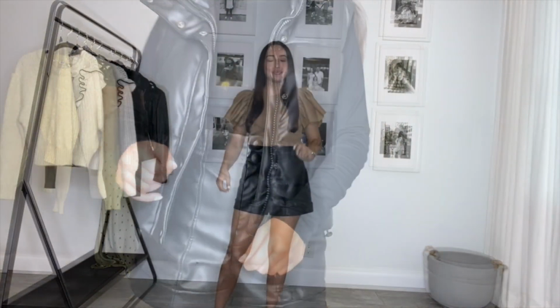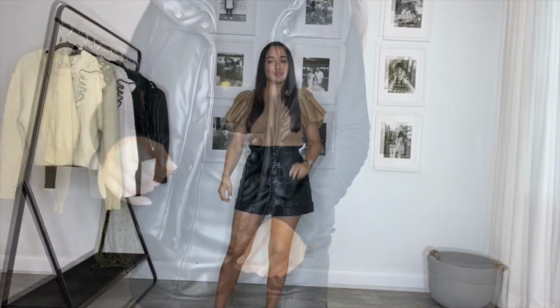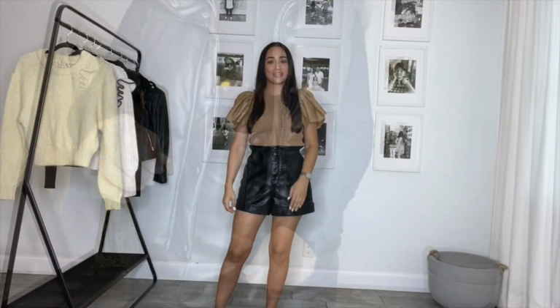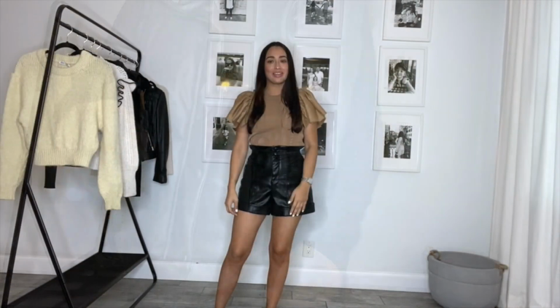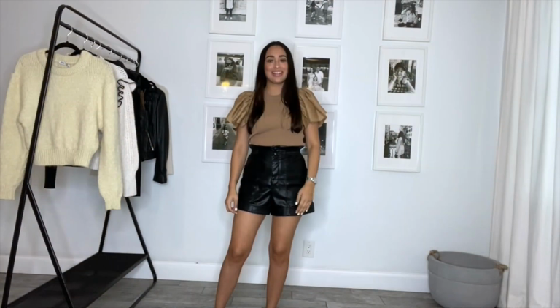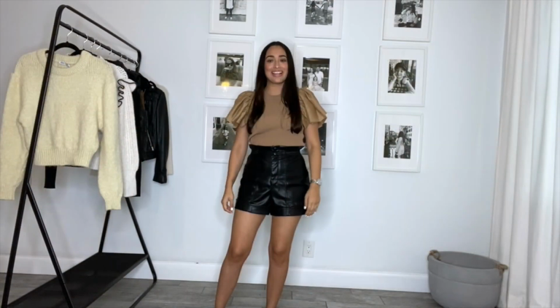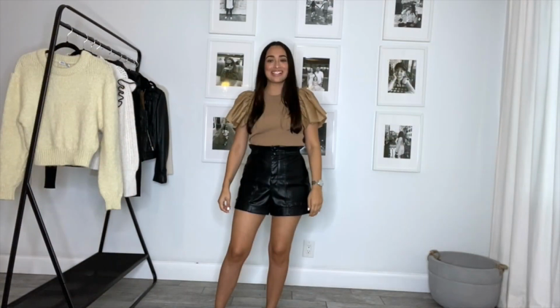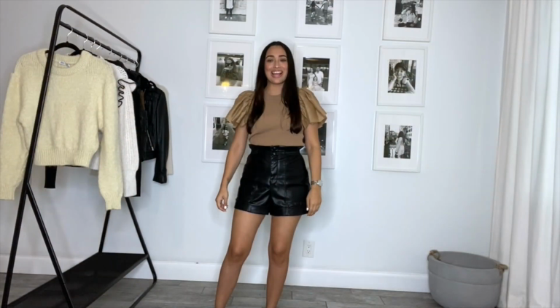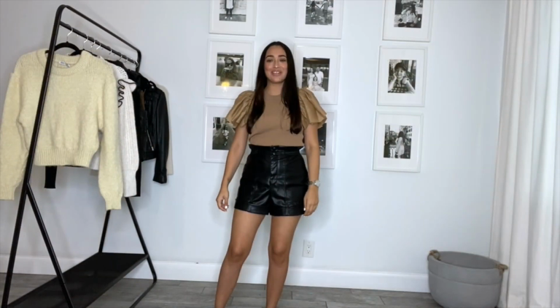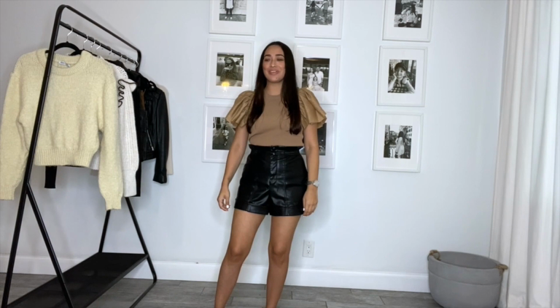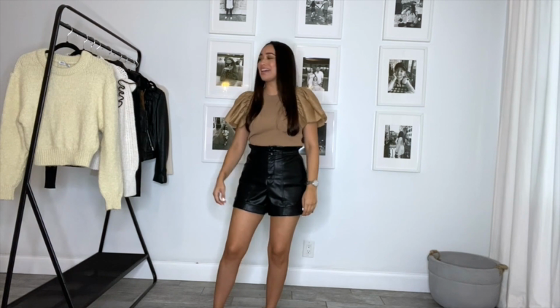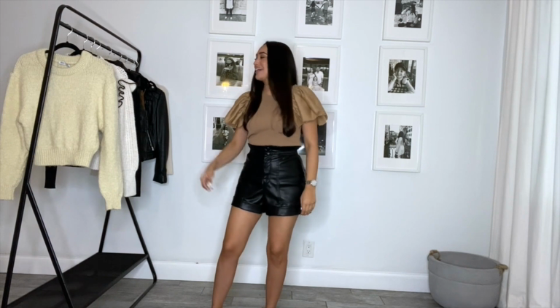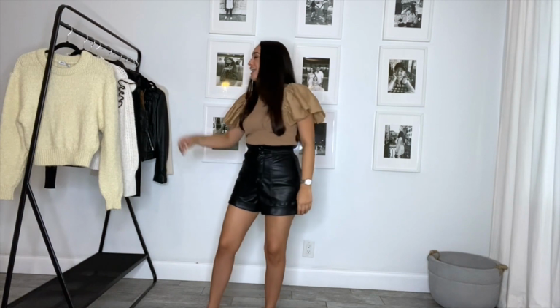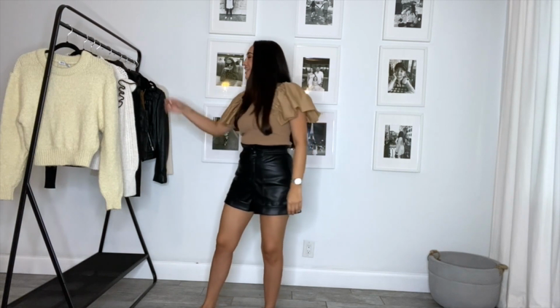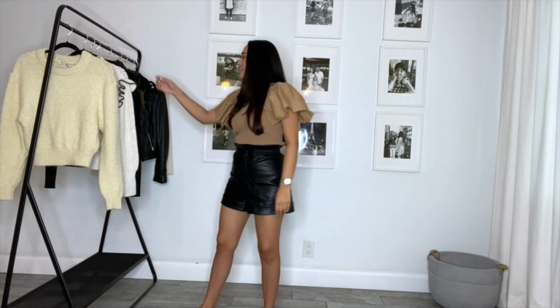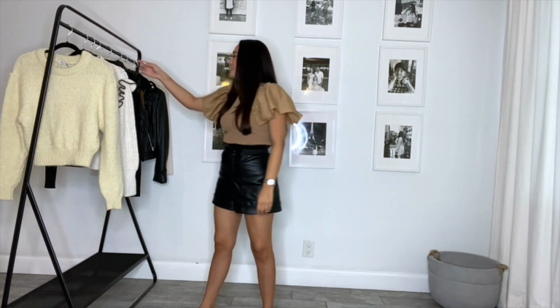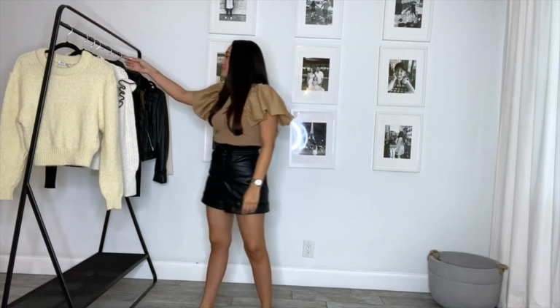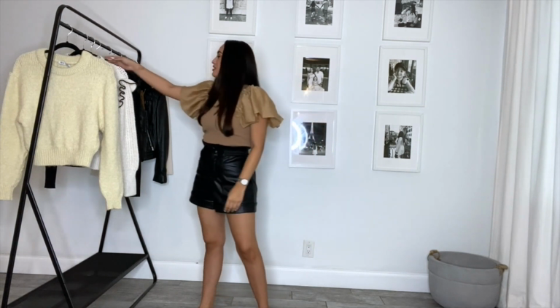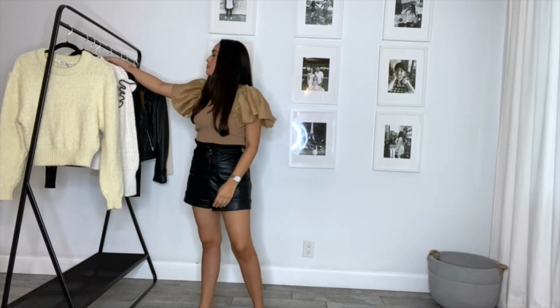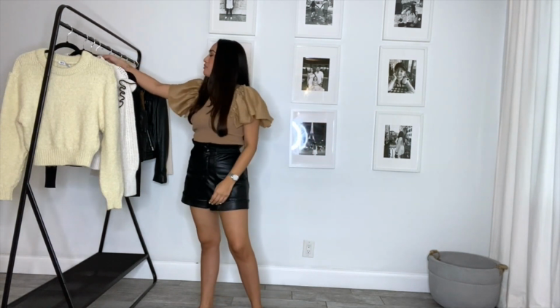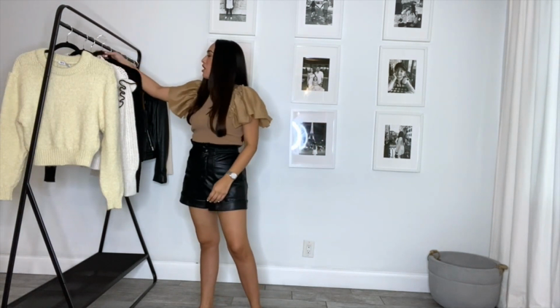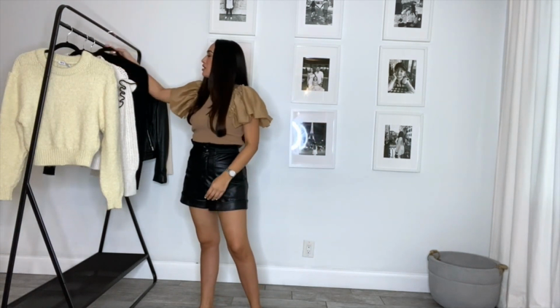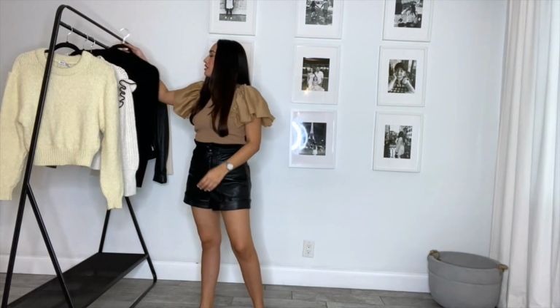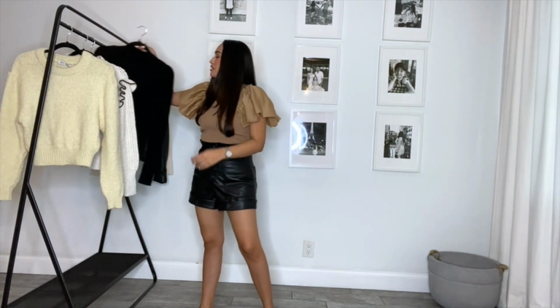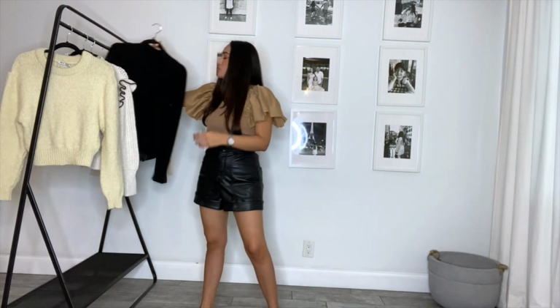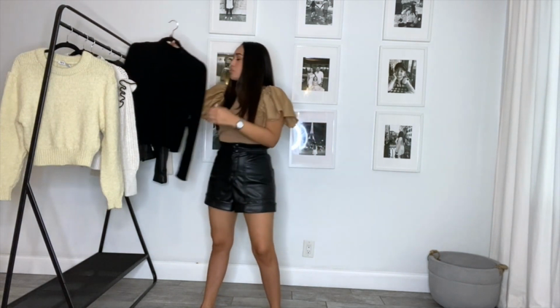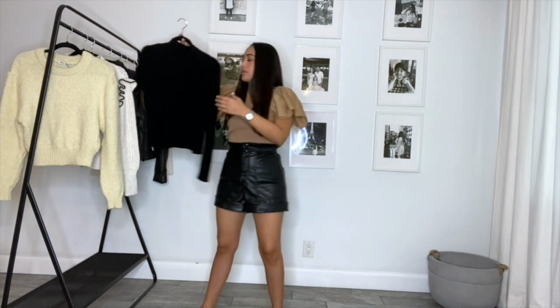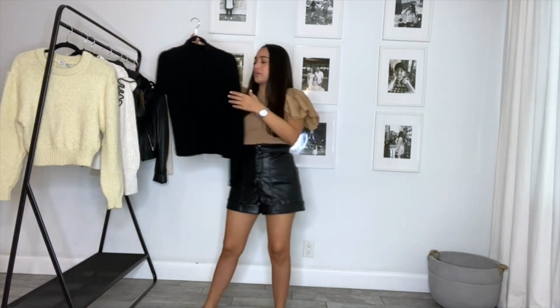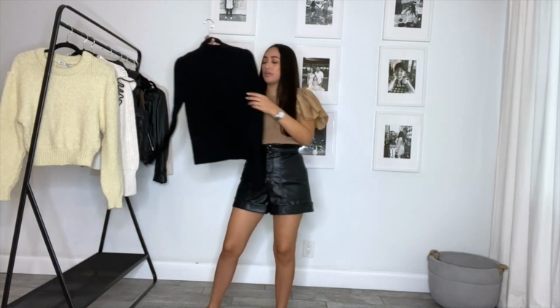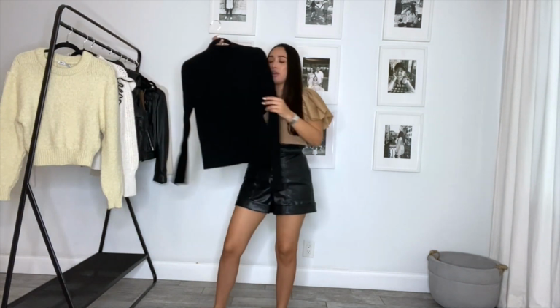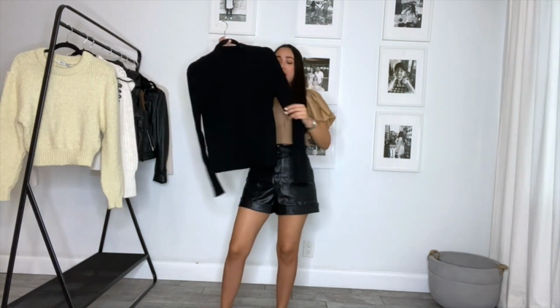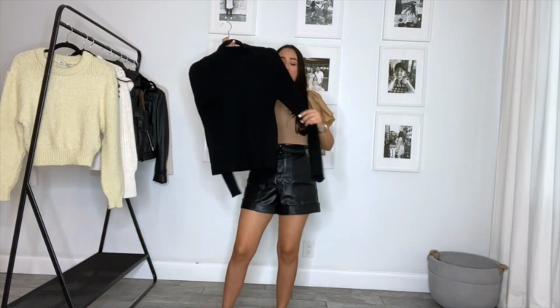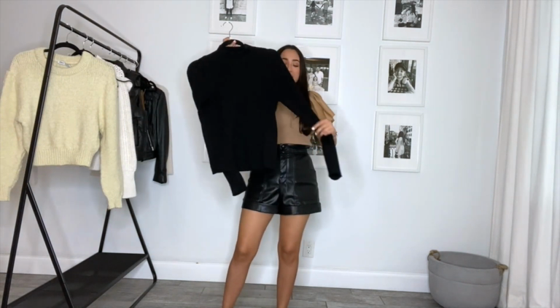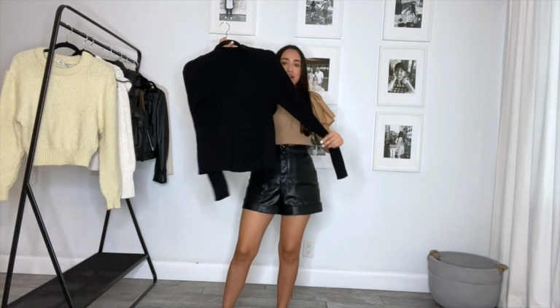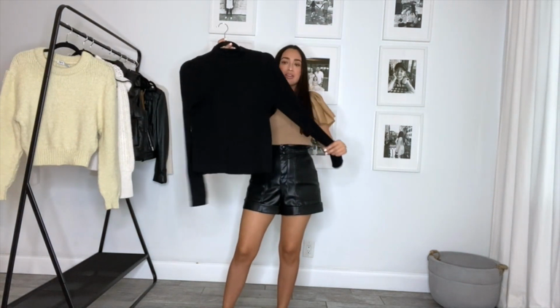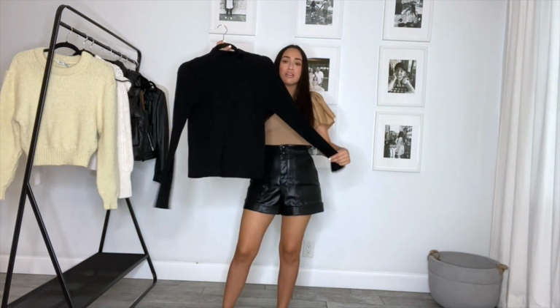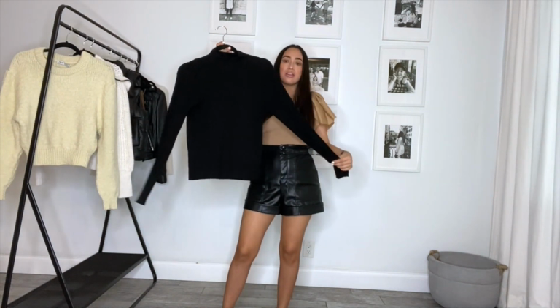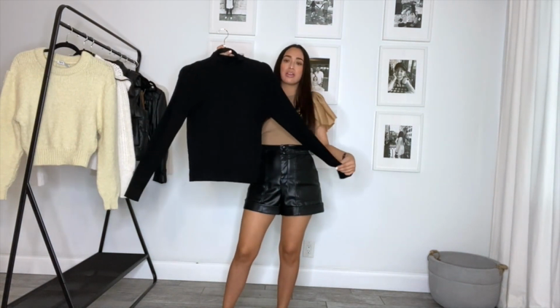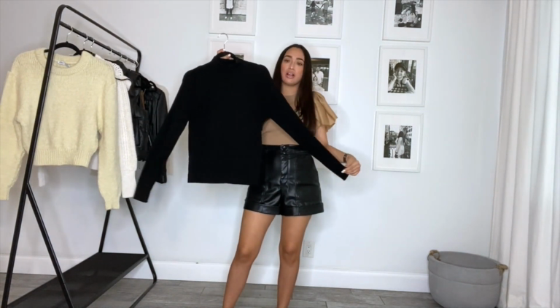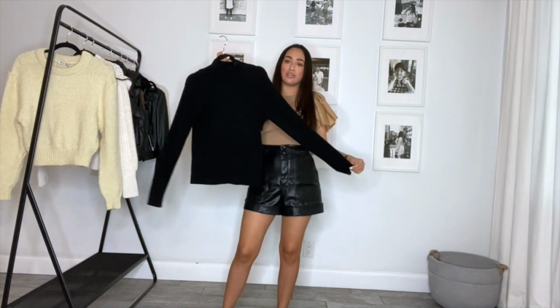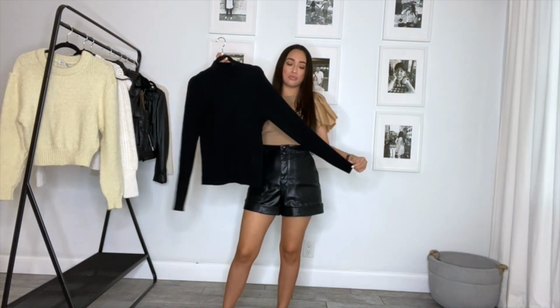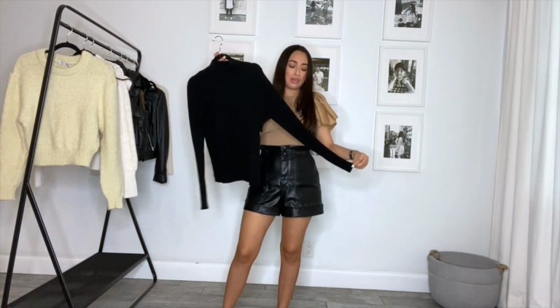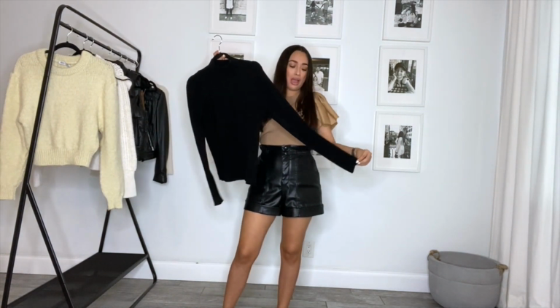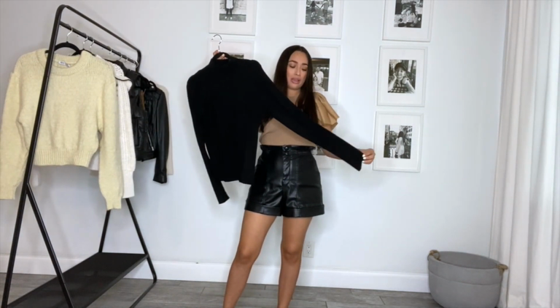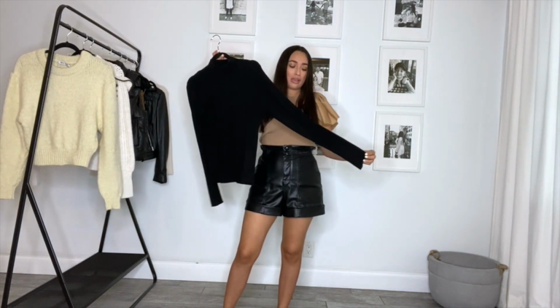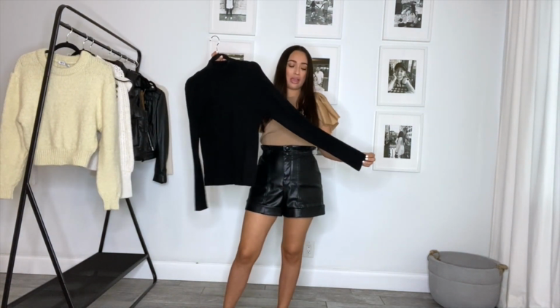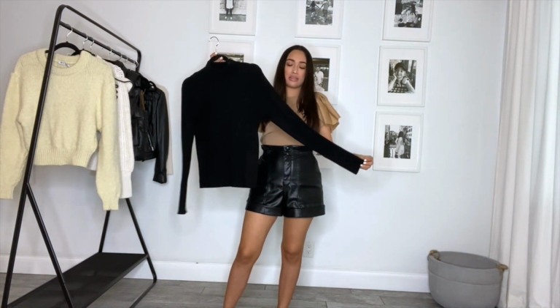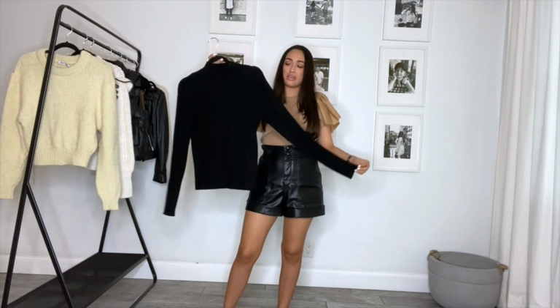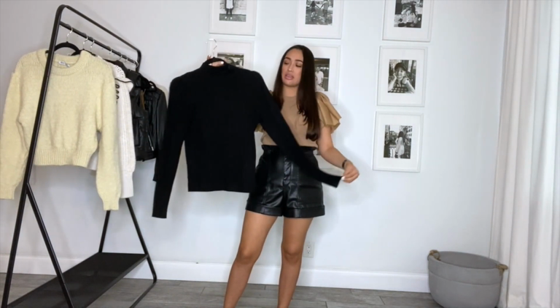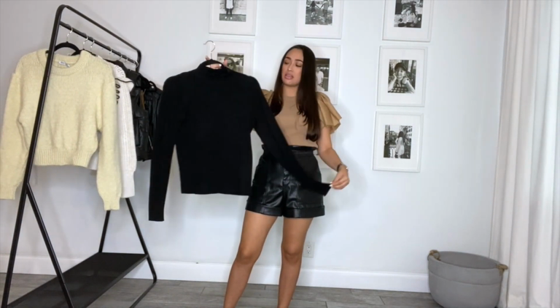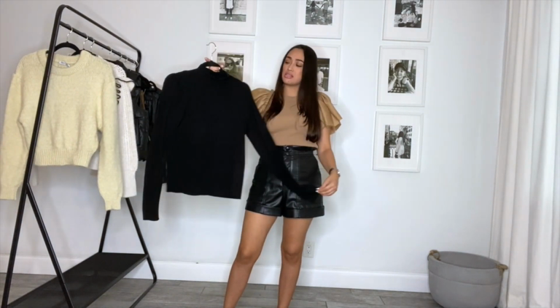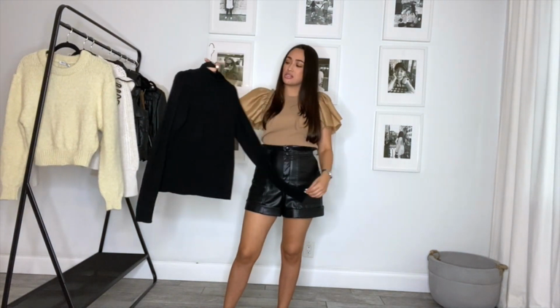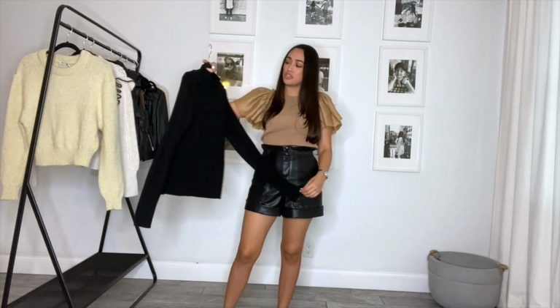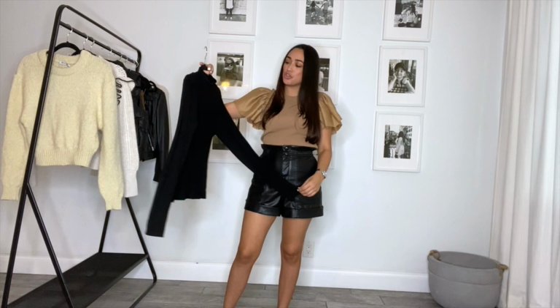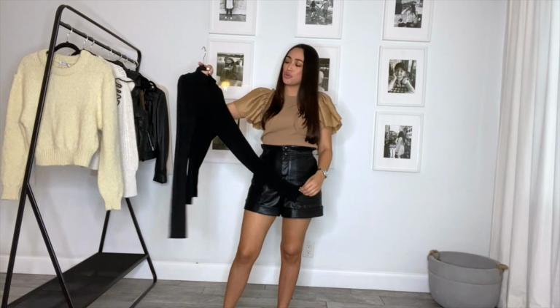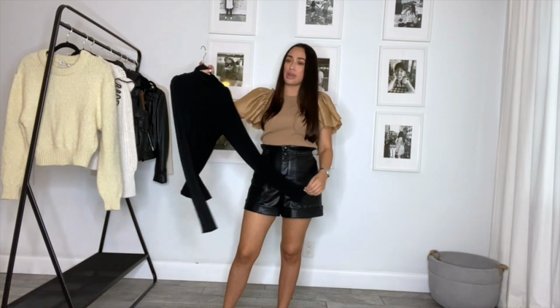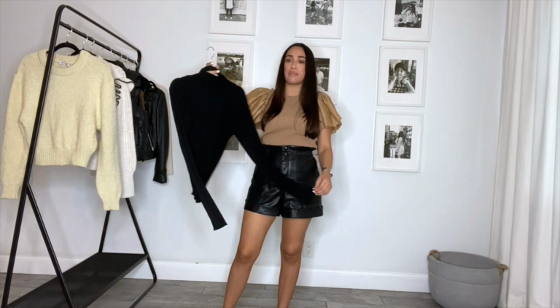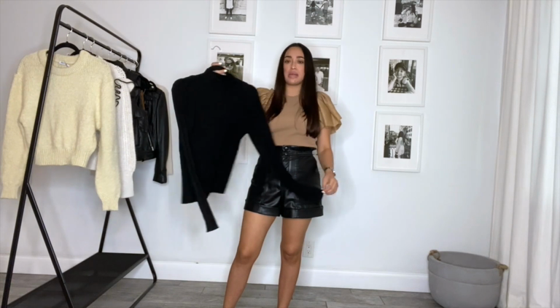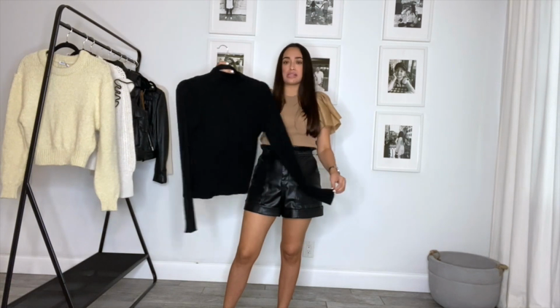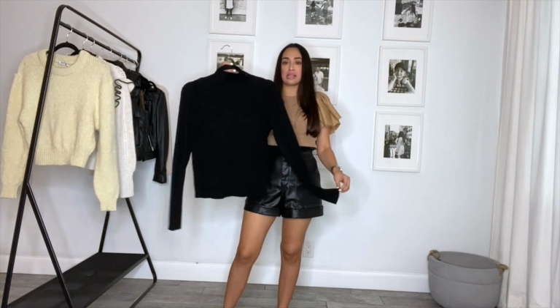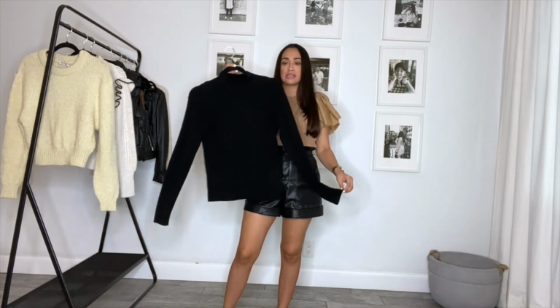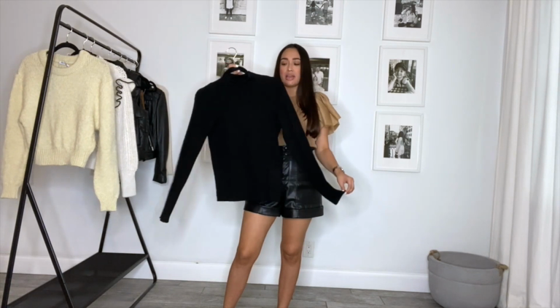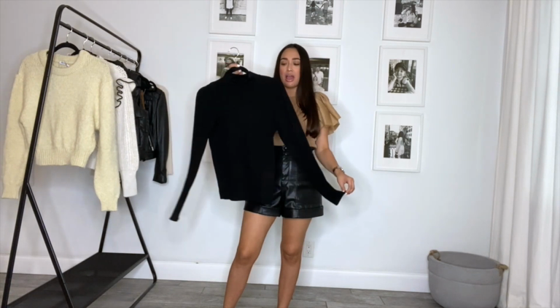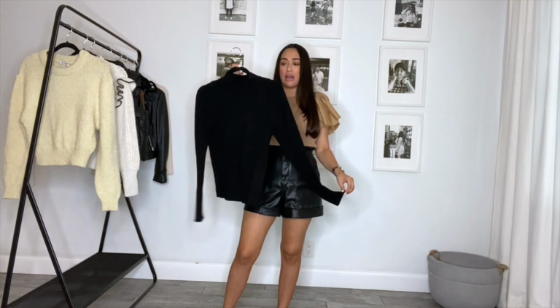The next item I got is this mock knit sweater. I got it in the color black — I think it's such a great basic to have in your closet.